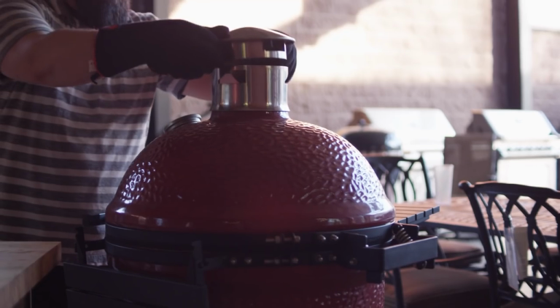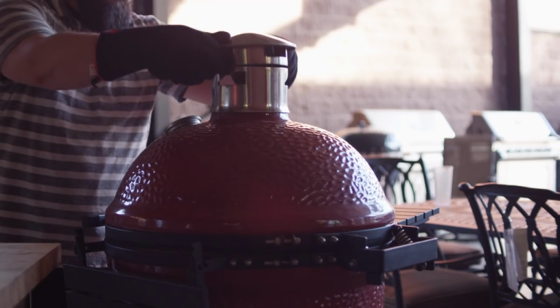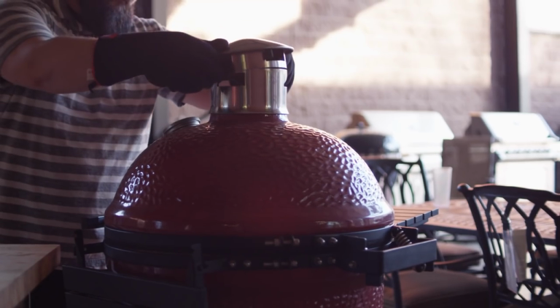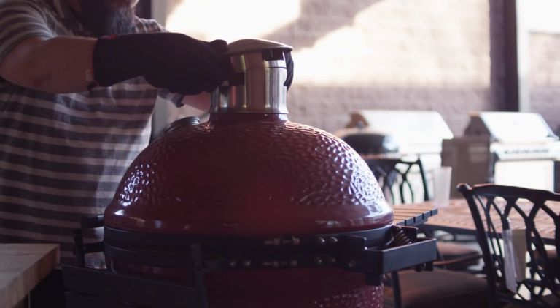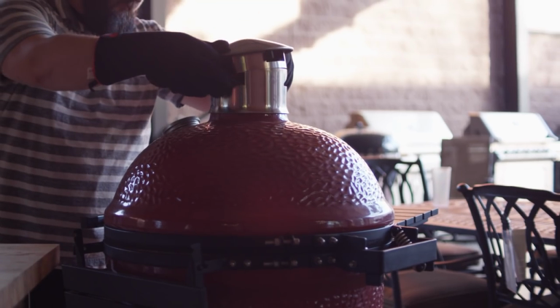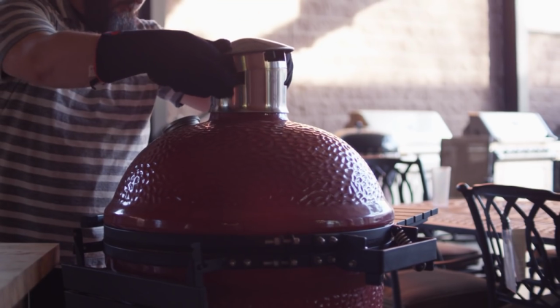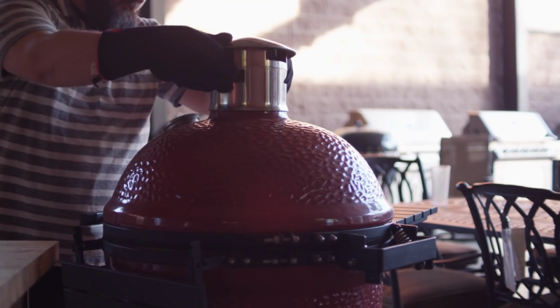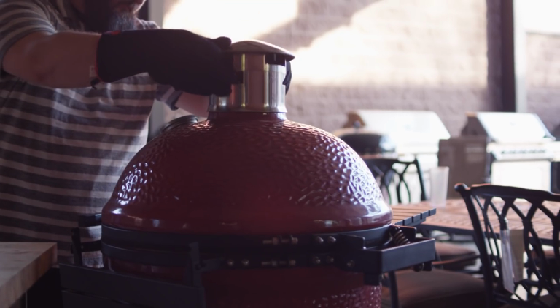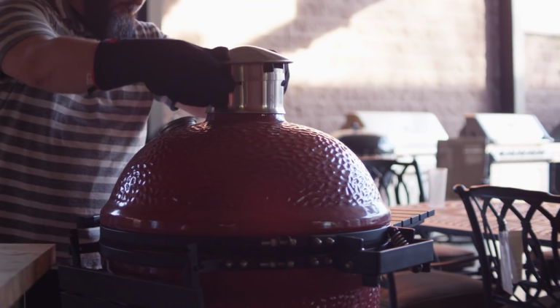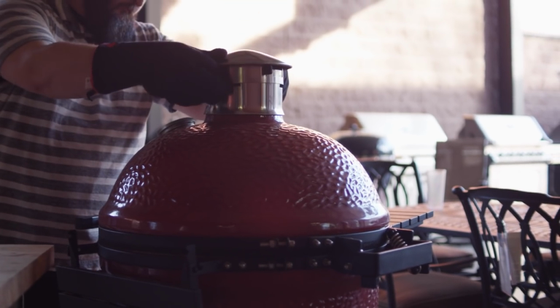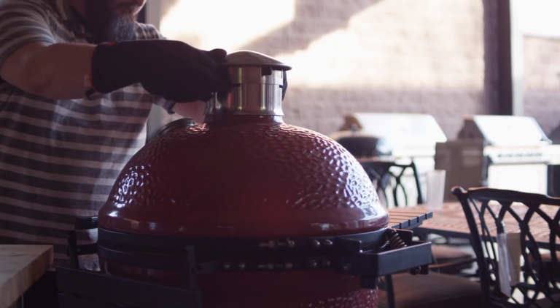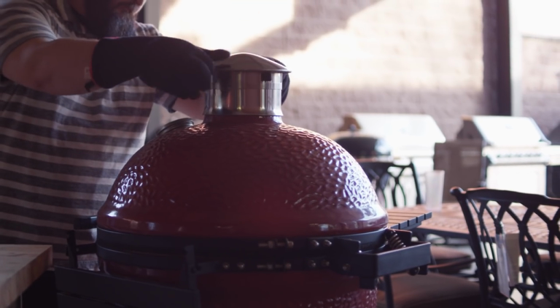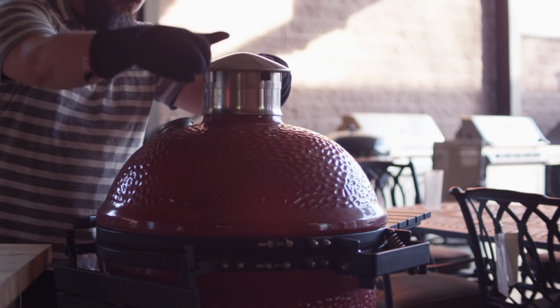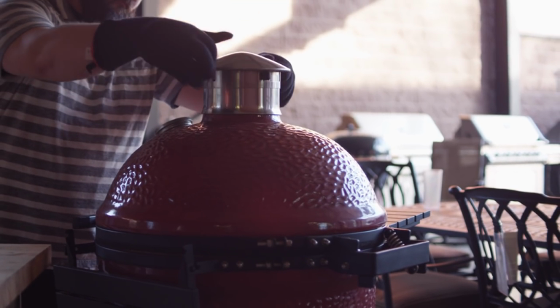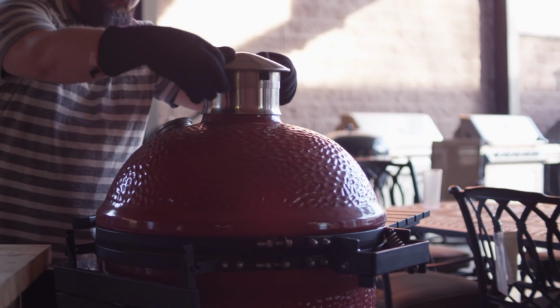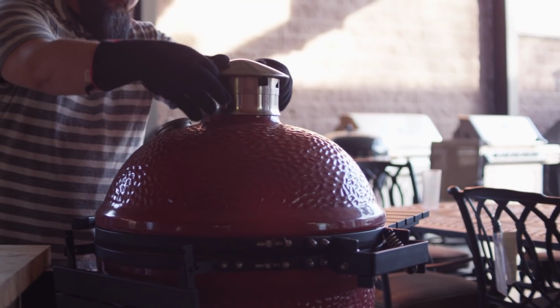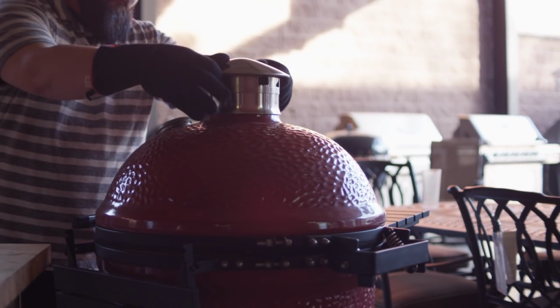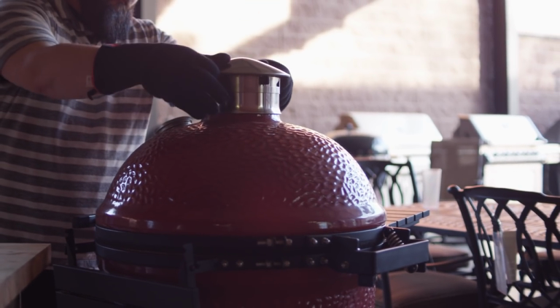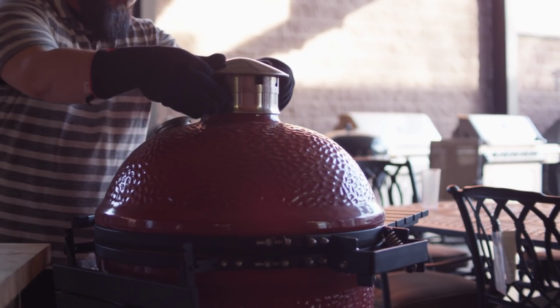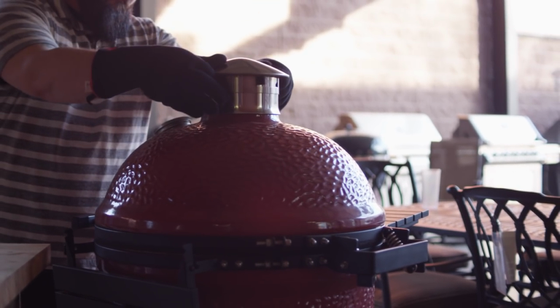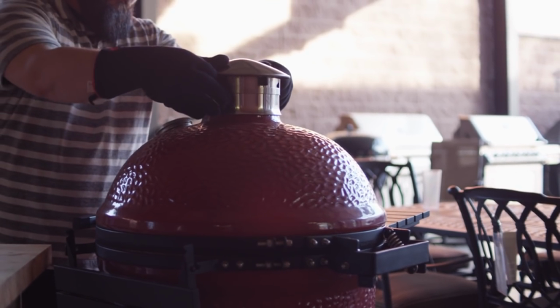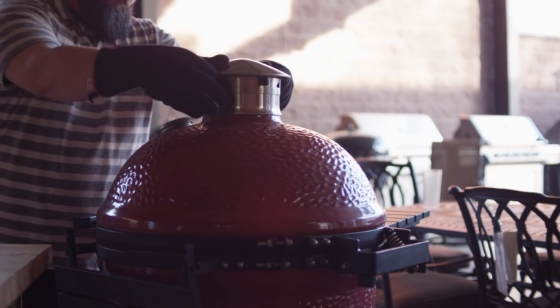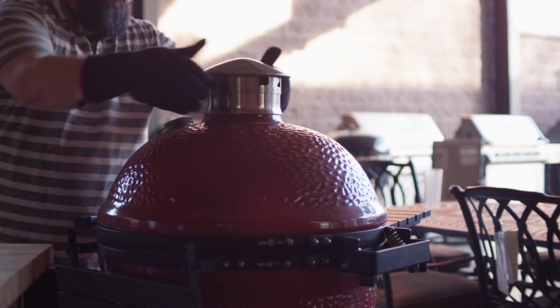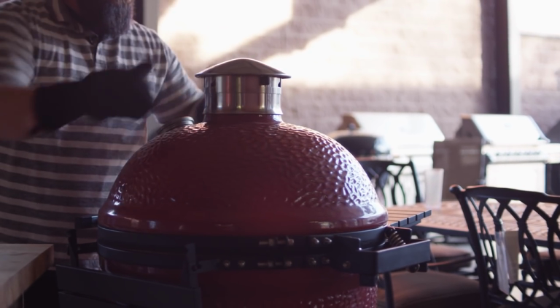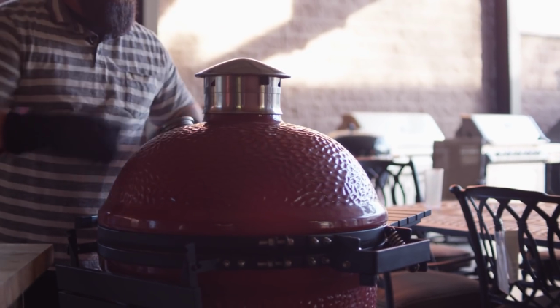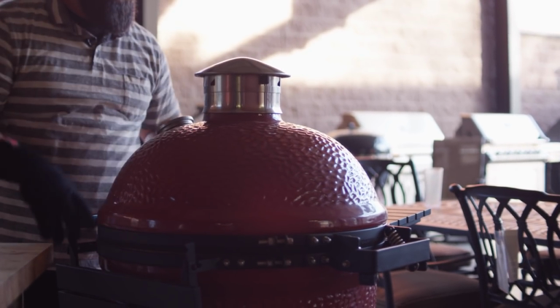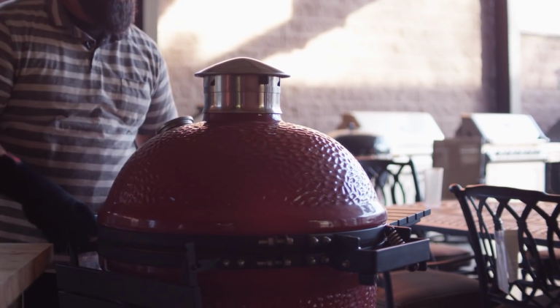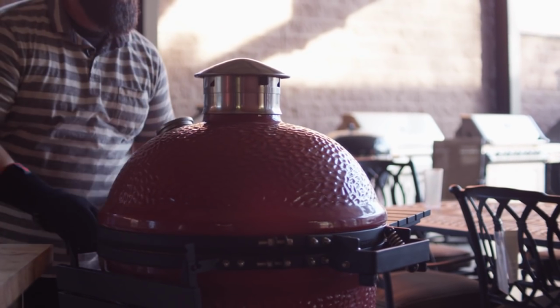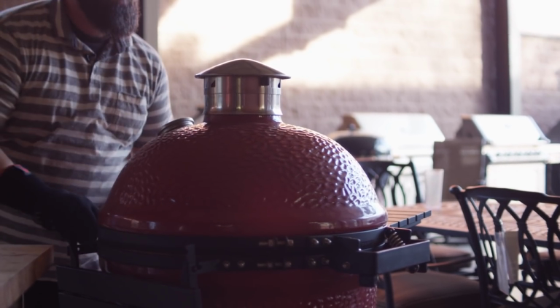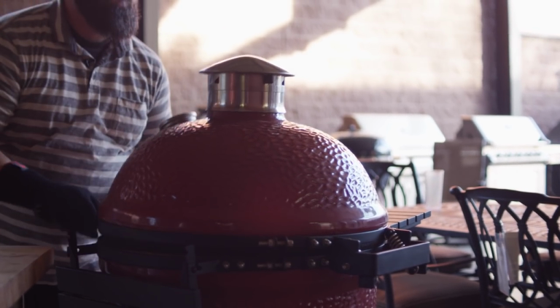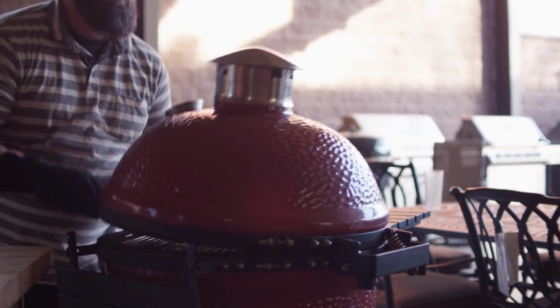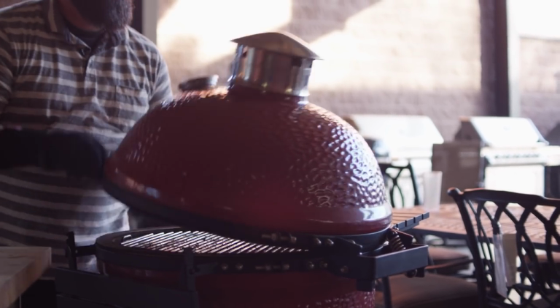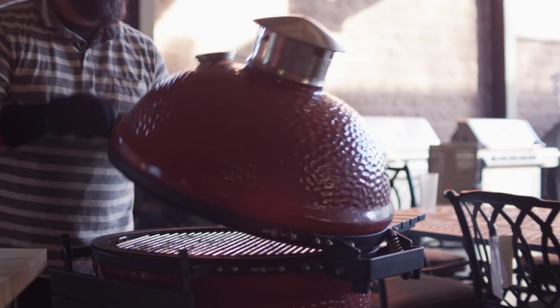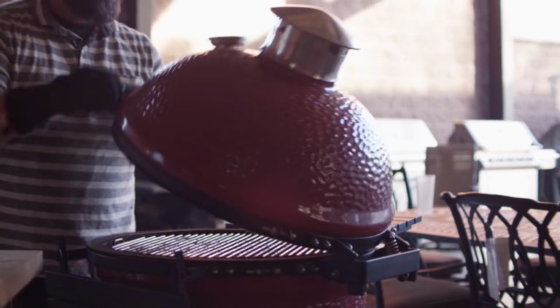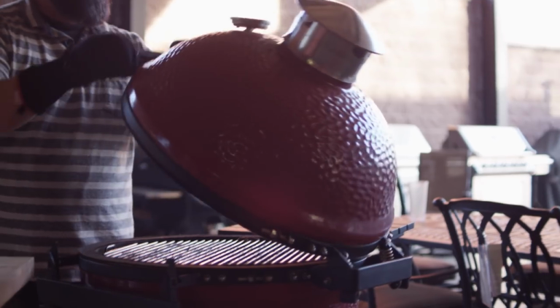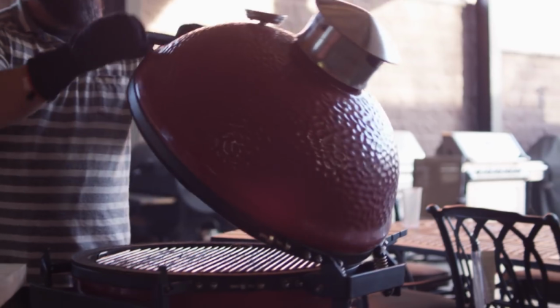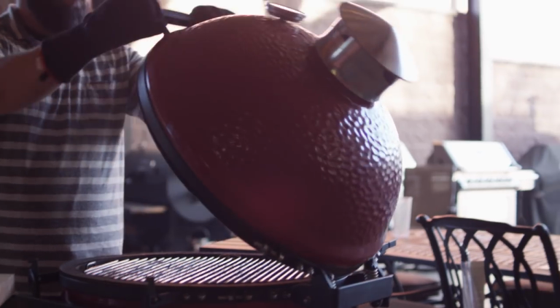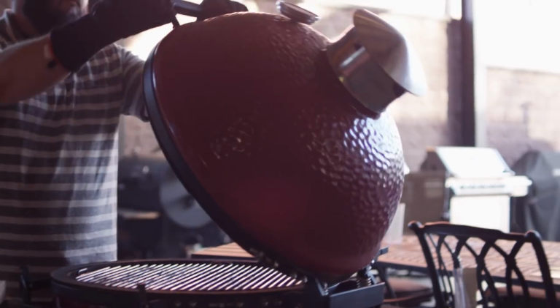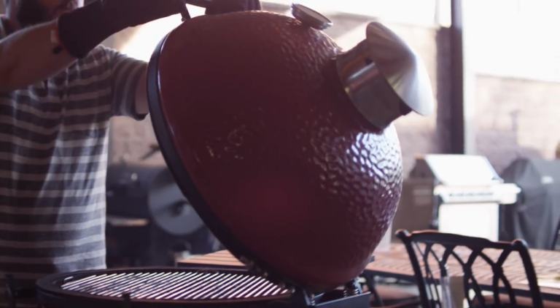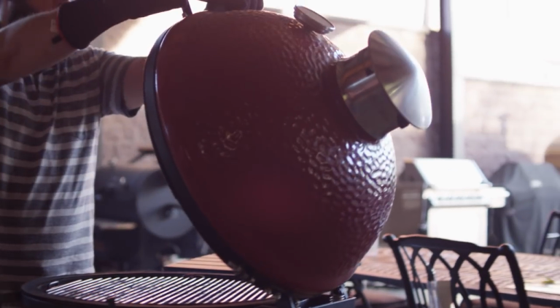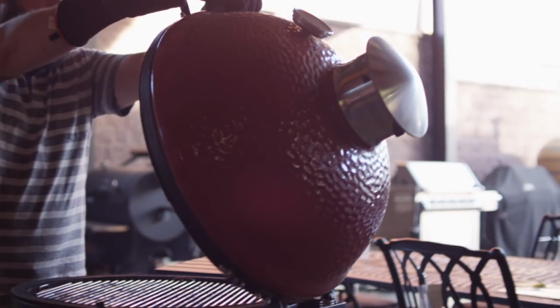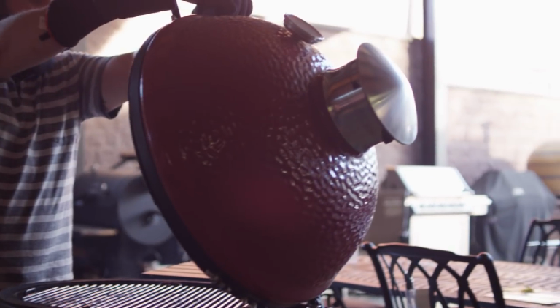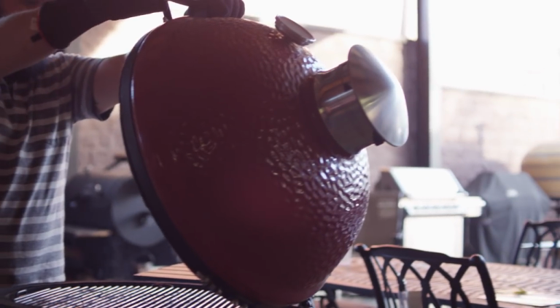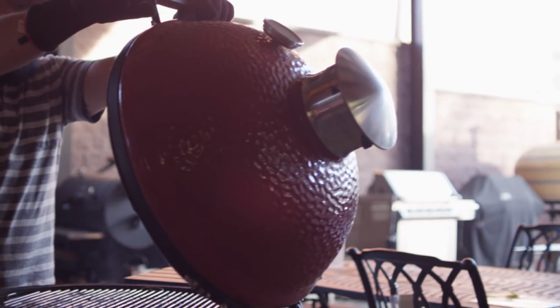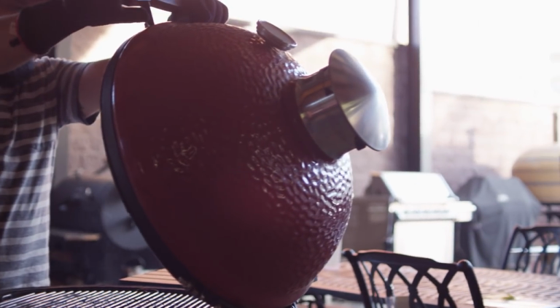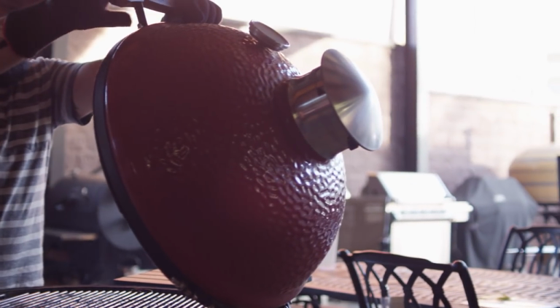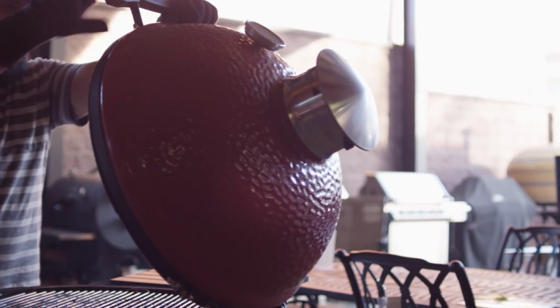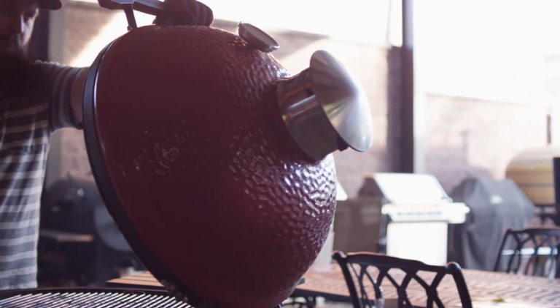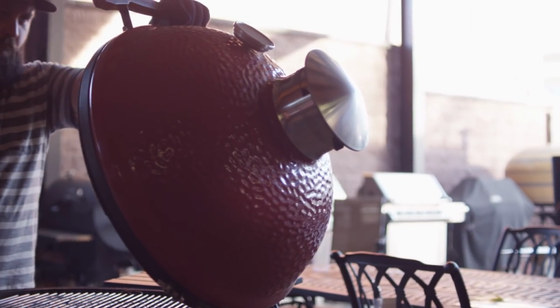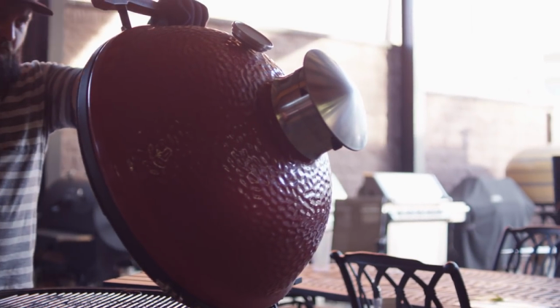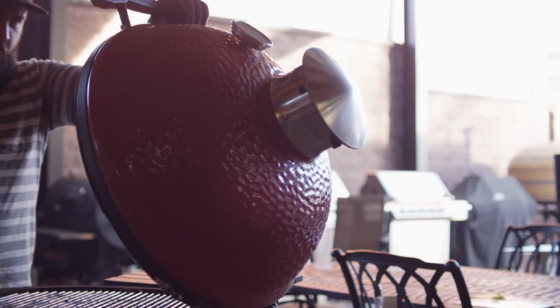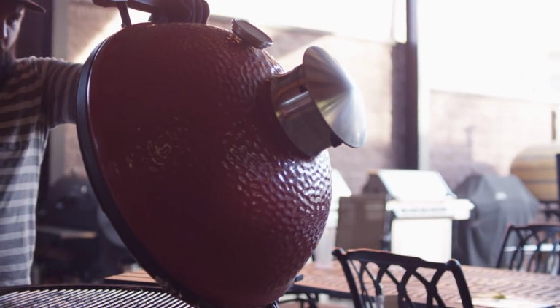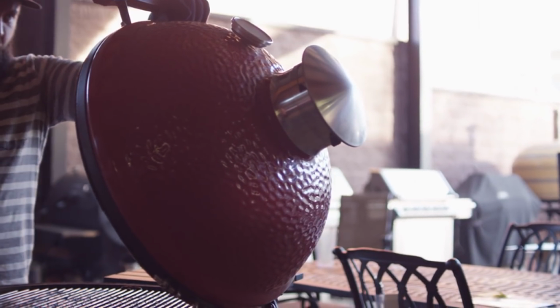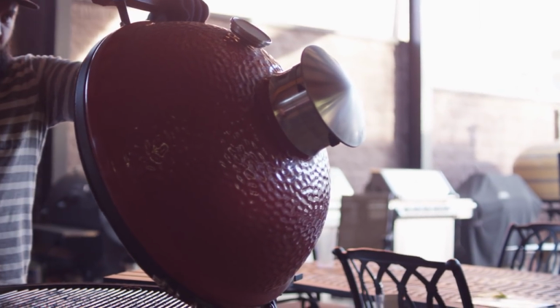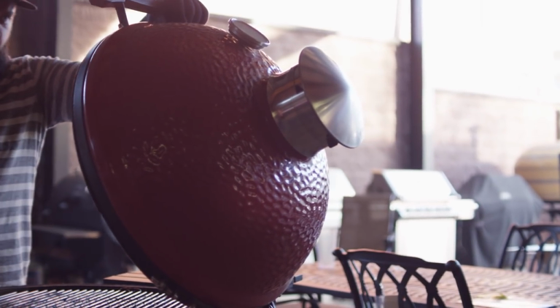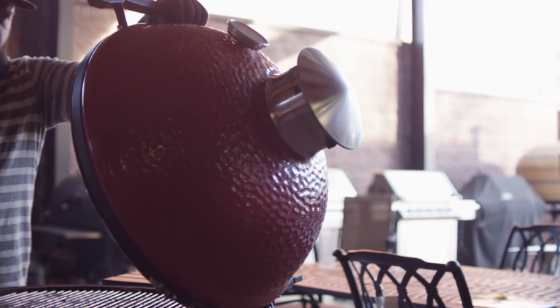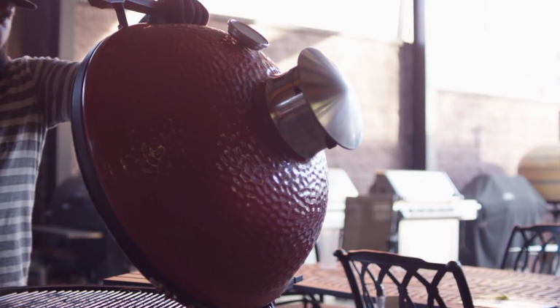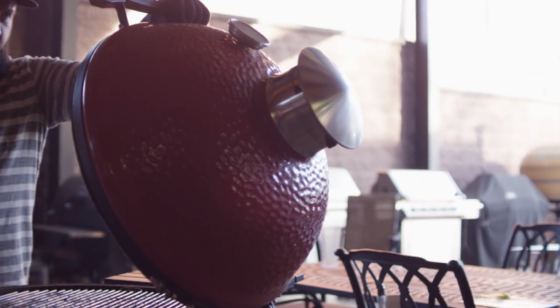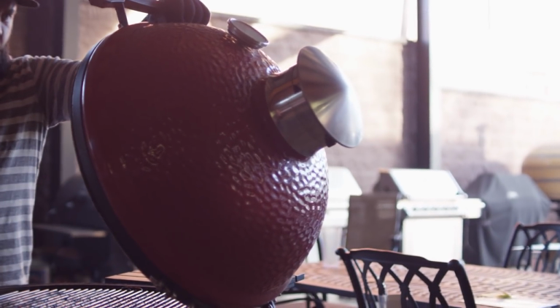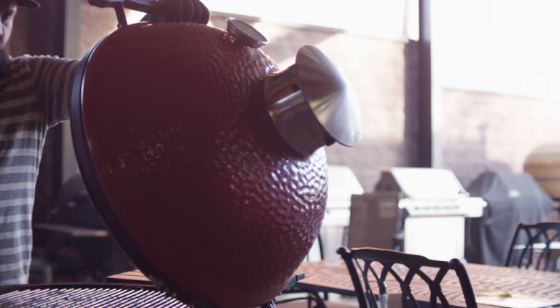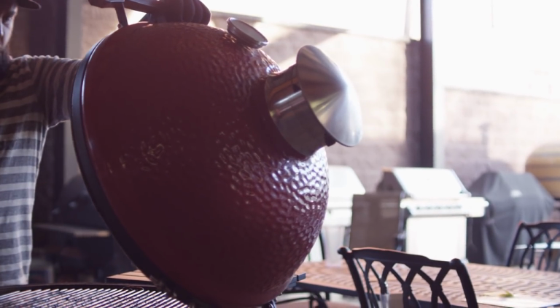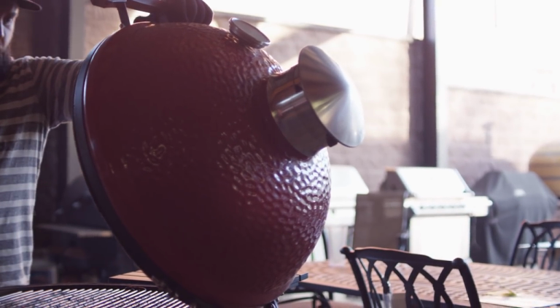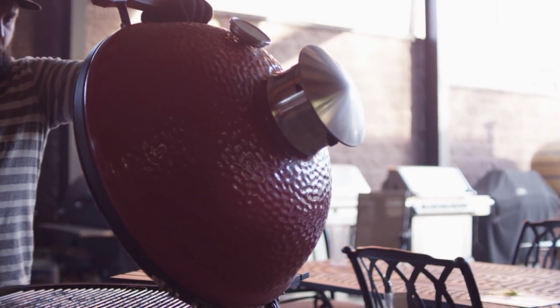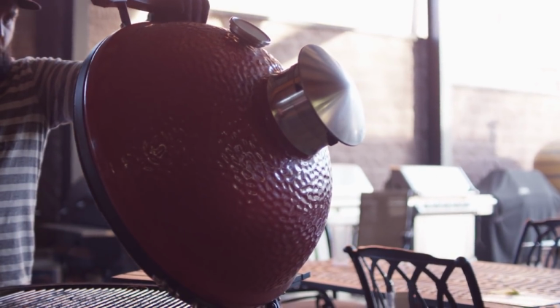One thing I love about this cap is how securely it fits on top of the grill, so there's no risk of it slipping and falling off when lifting the lid.